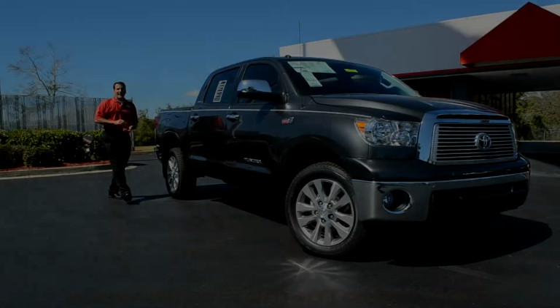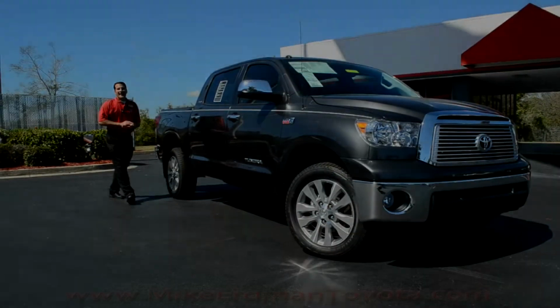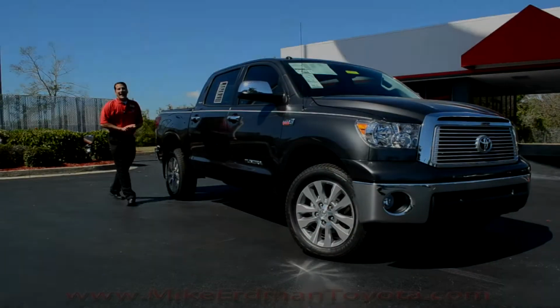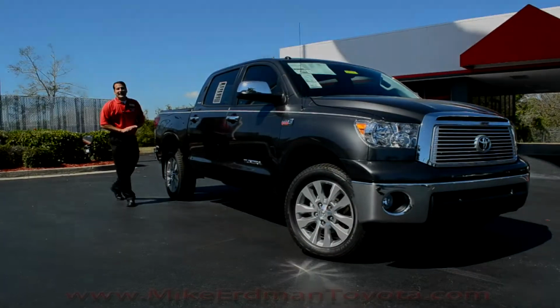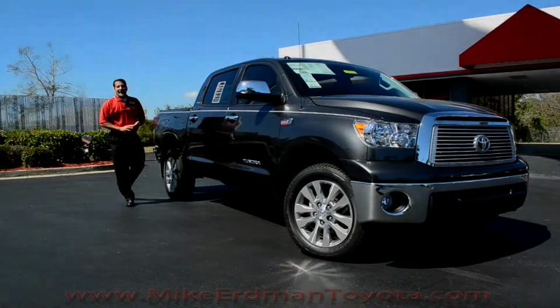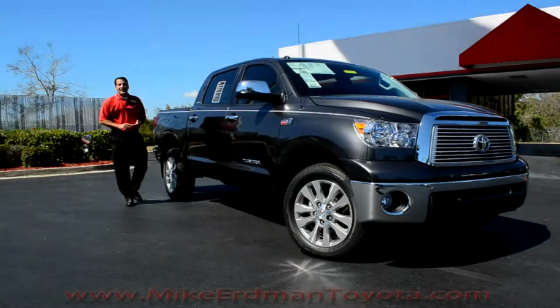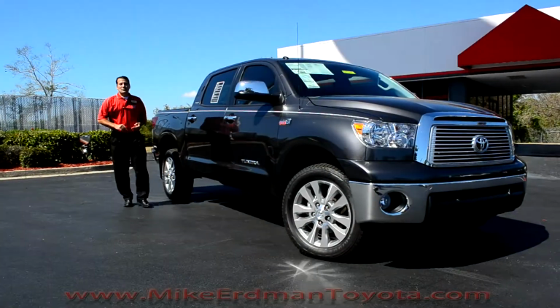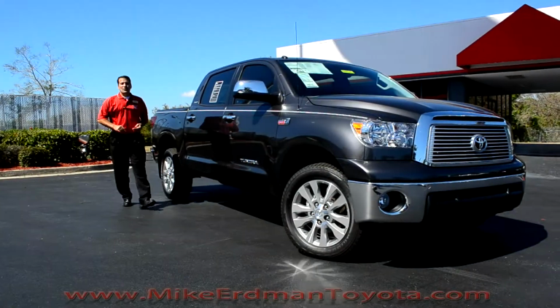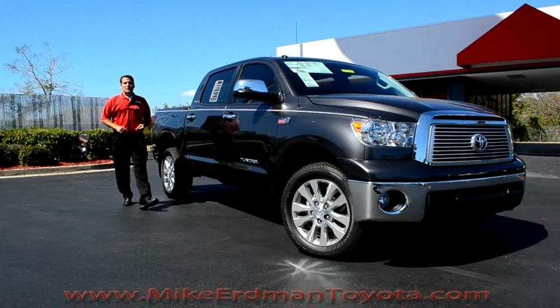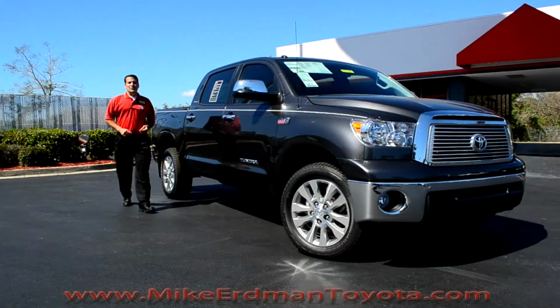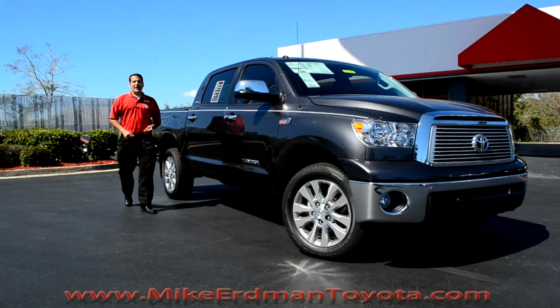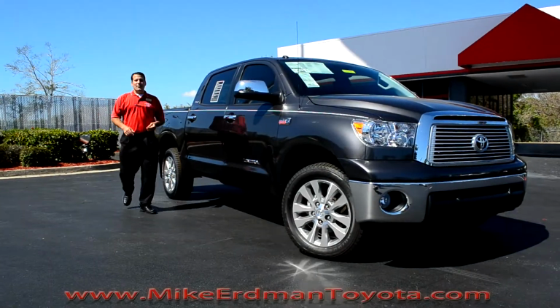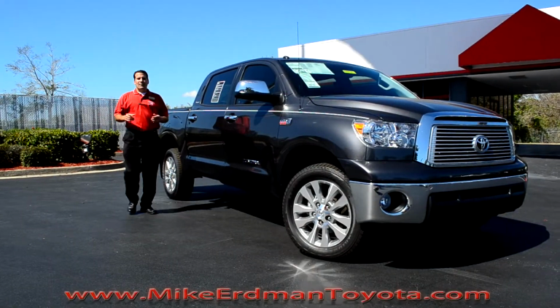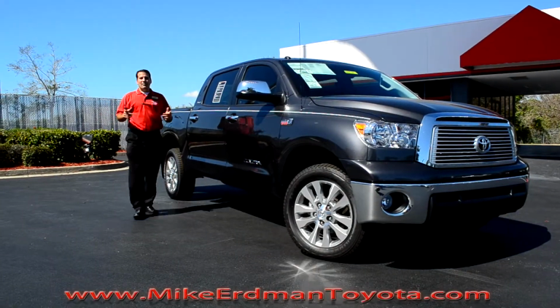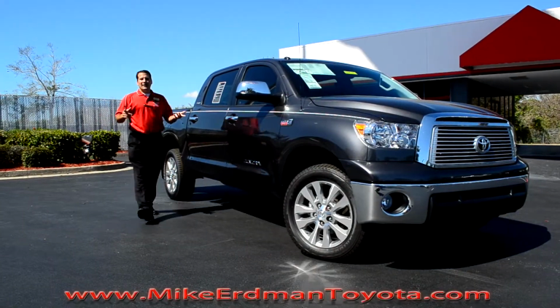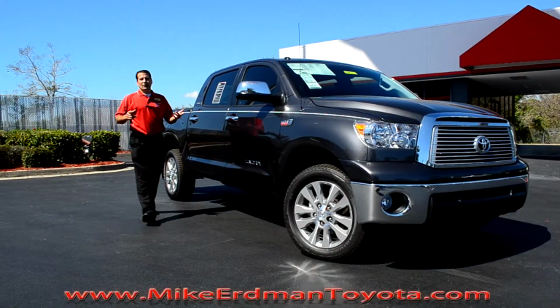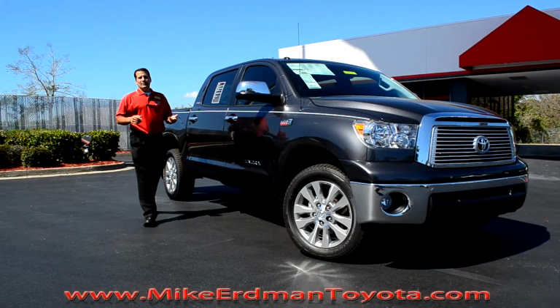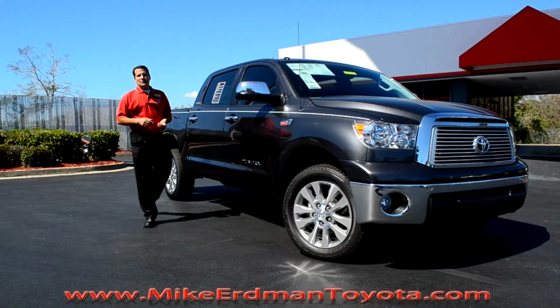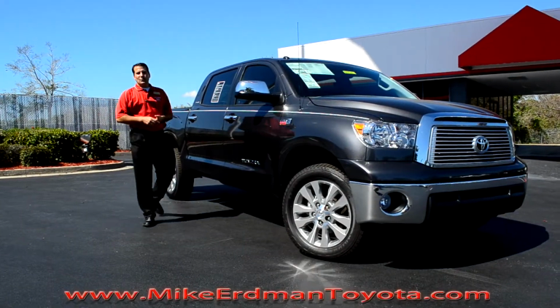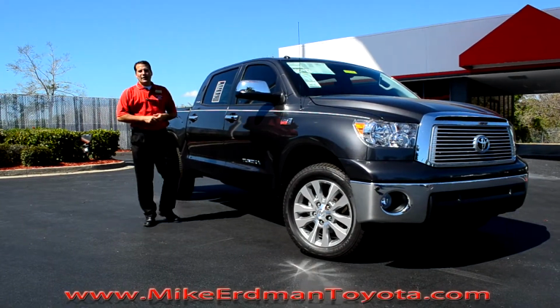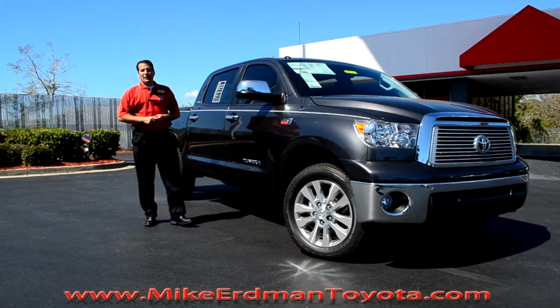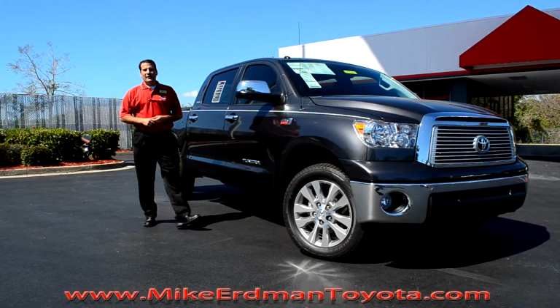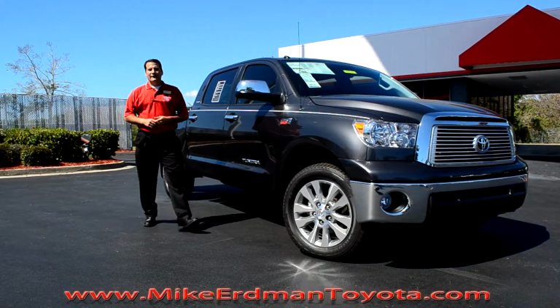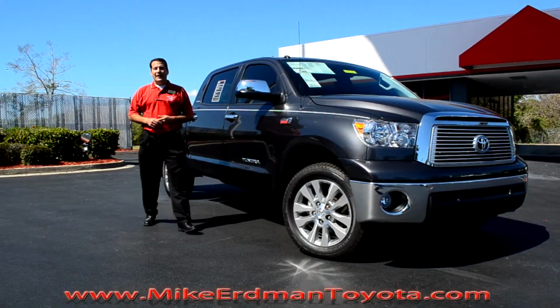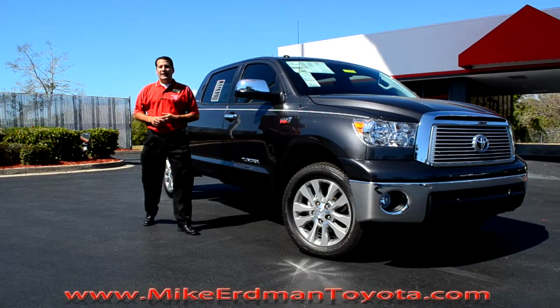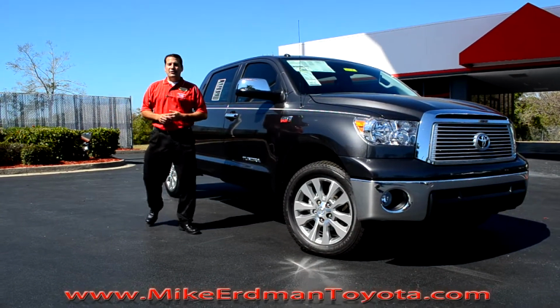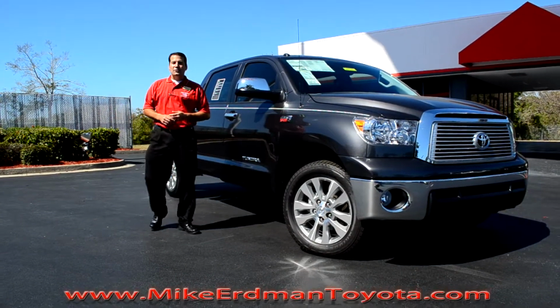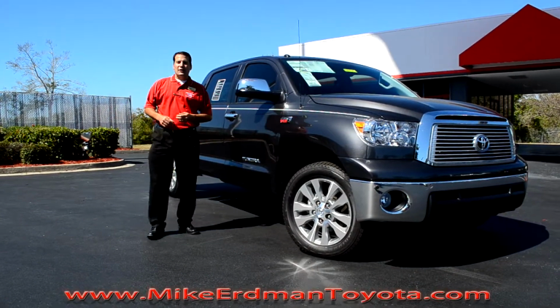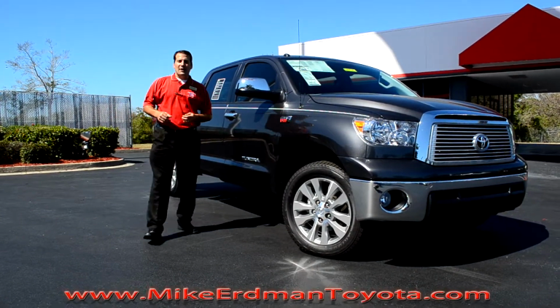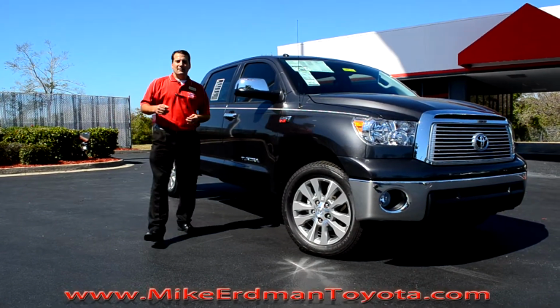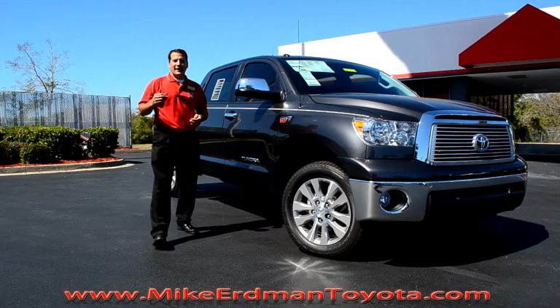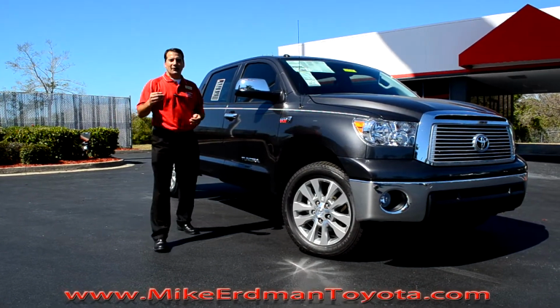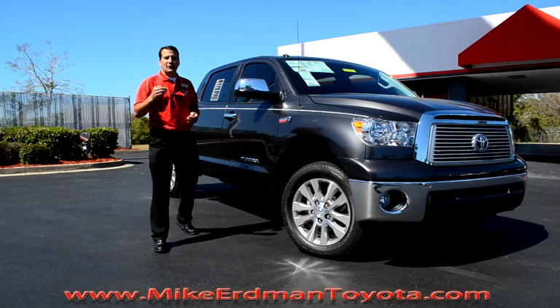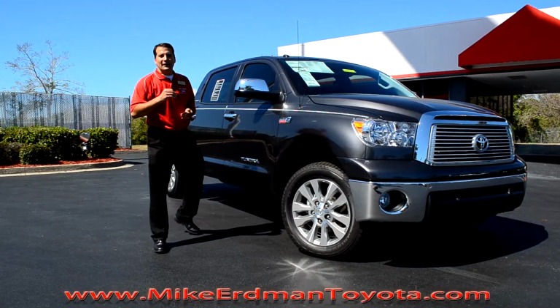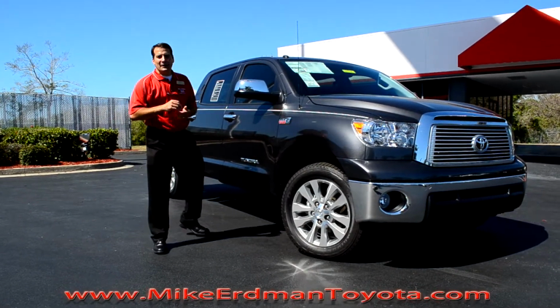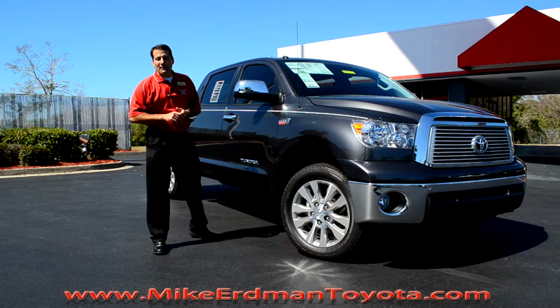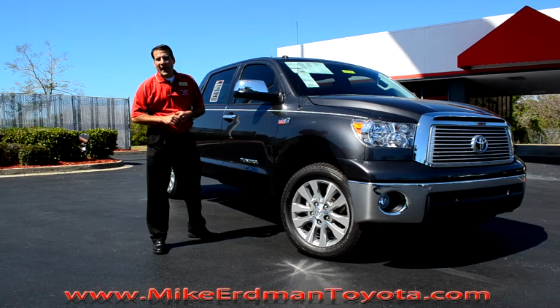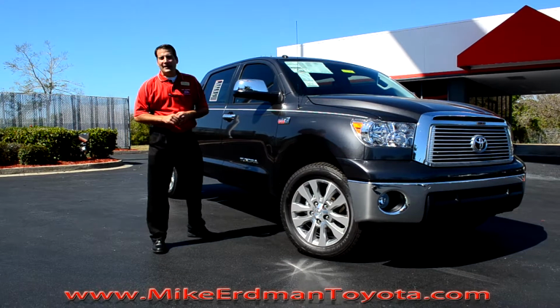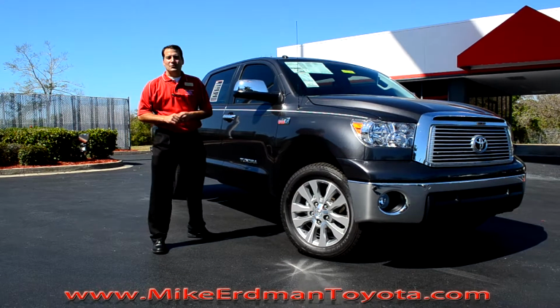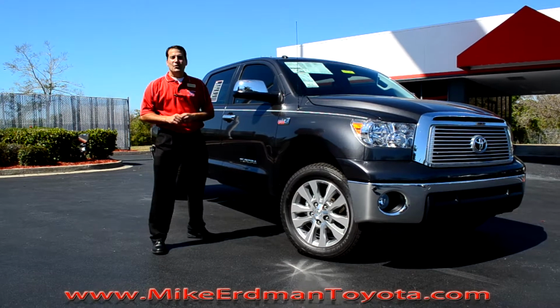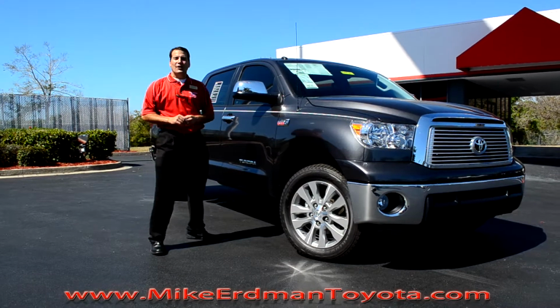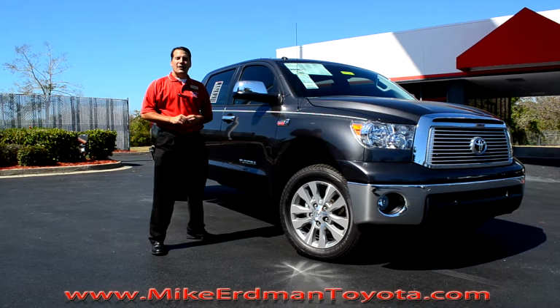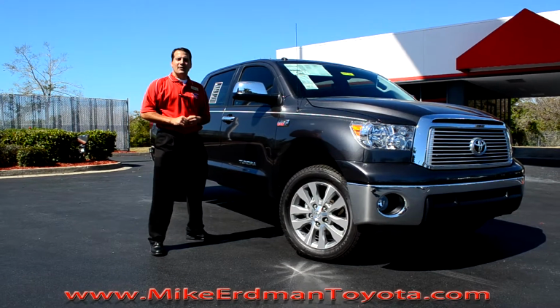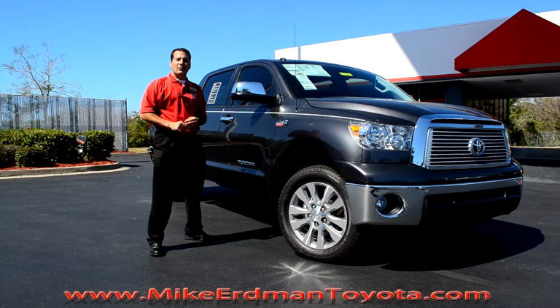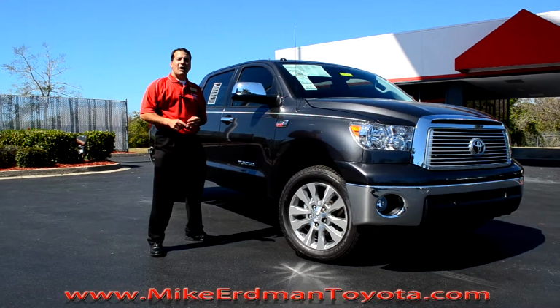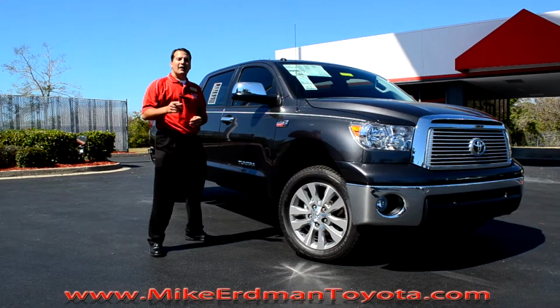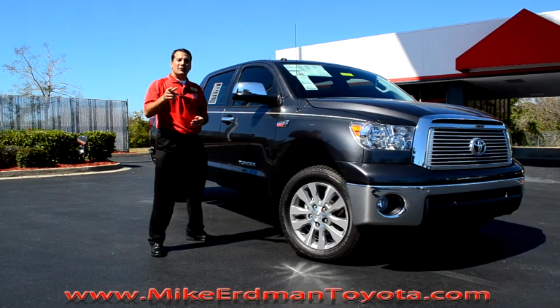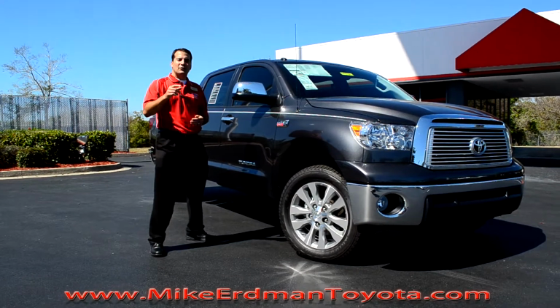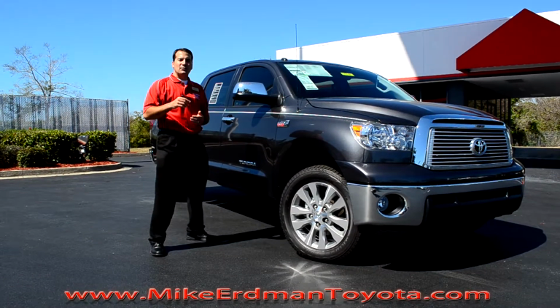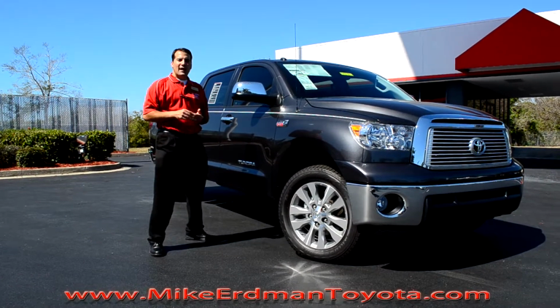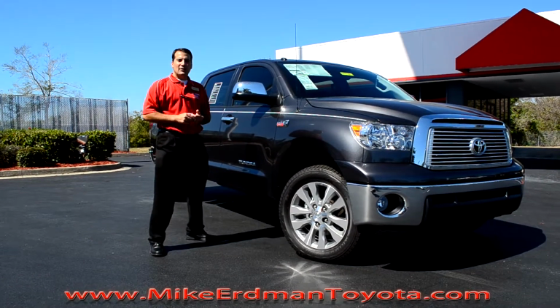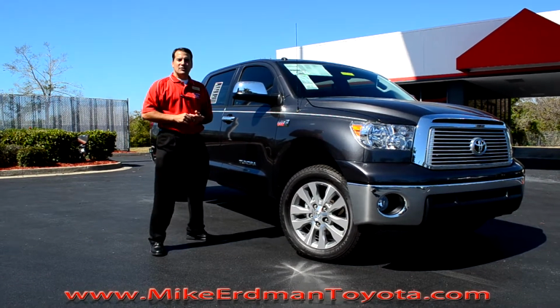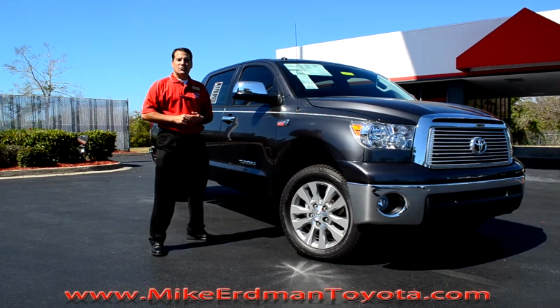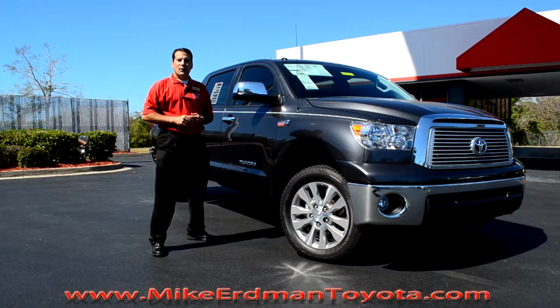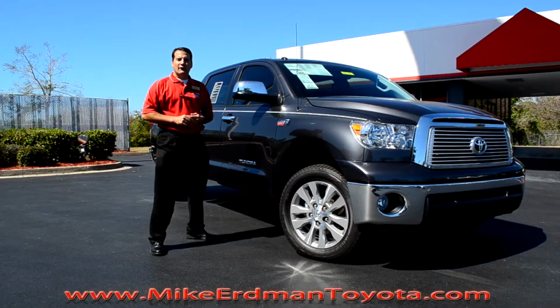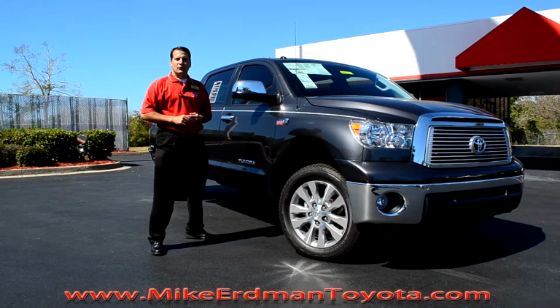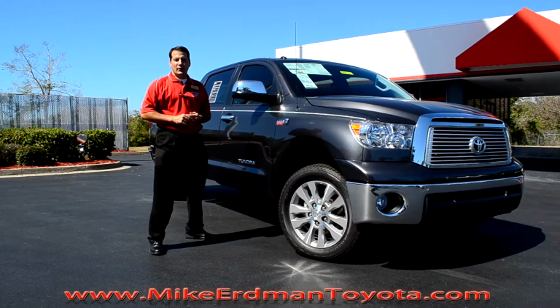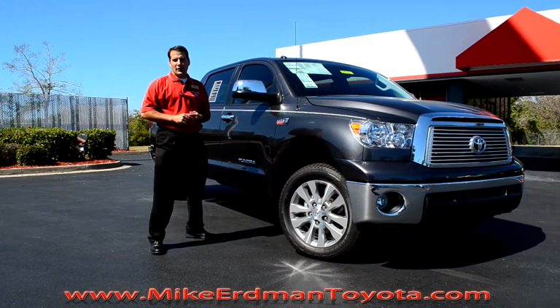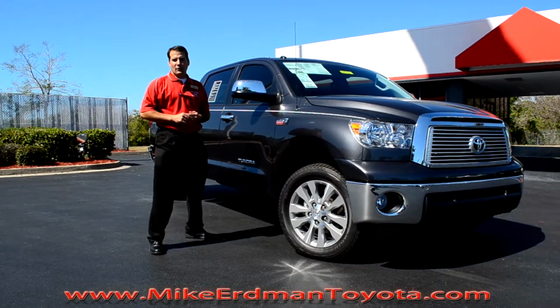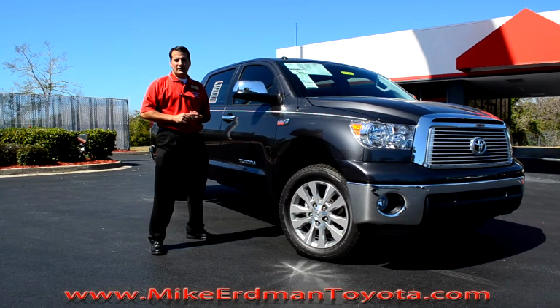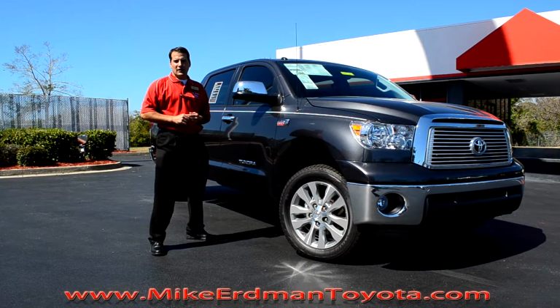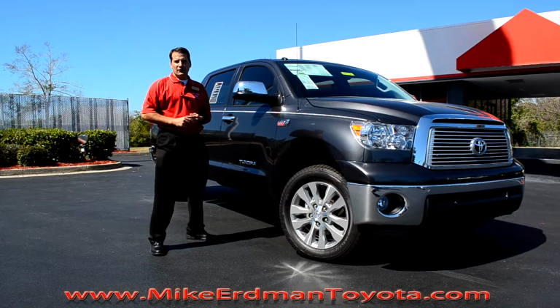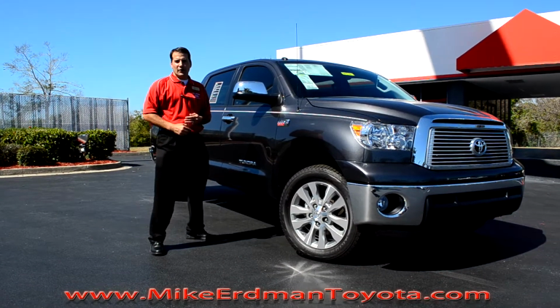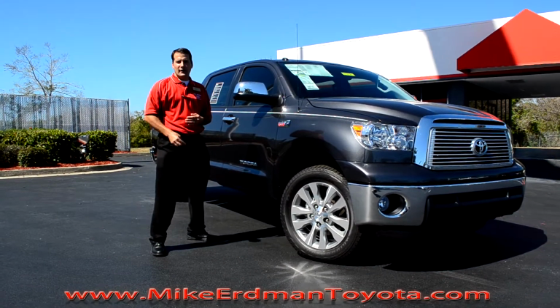Hey guys, Richard Nail with Mike Urban Toyota, inviting you to come take a look at the baddest truck on the block, the 2012 Toyota Tundra.